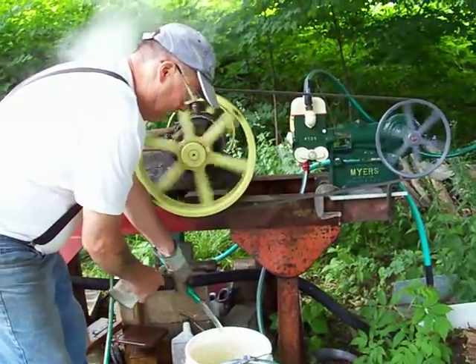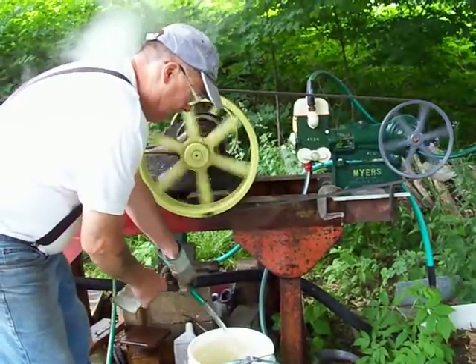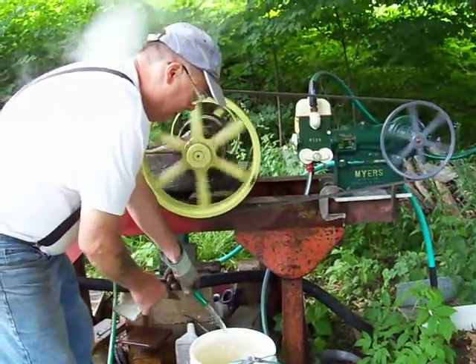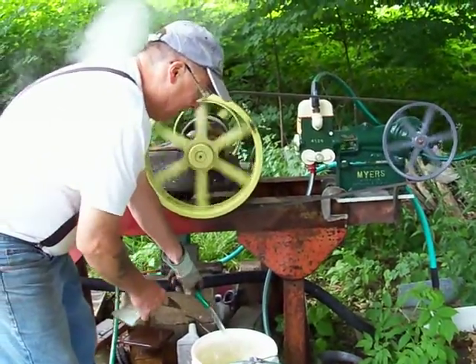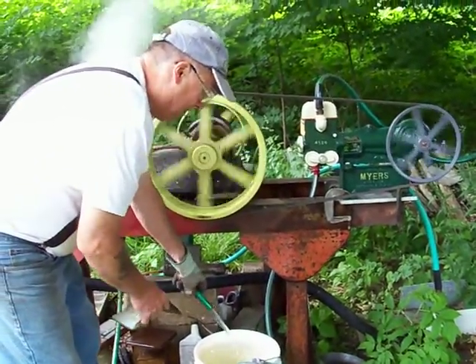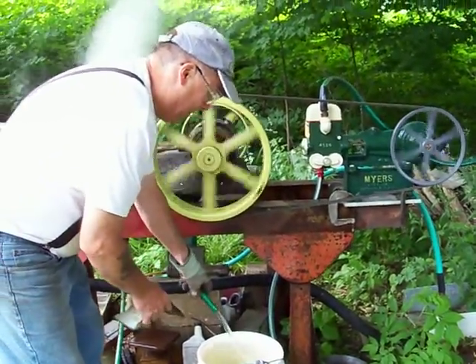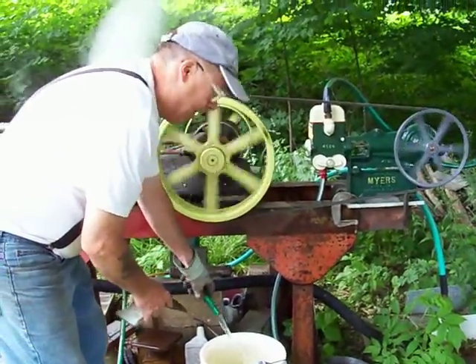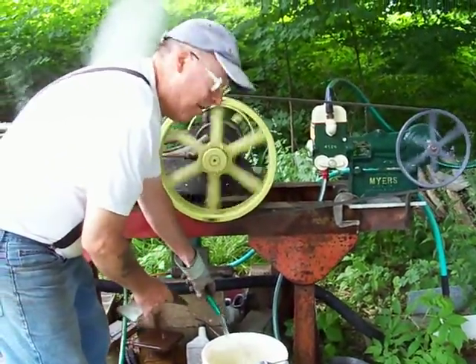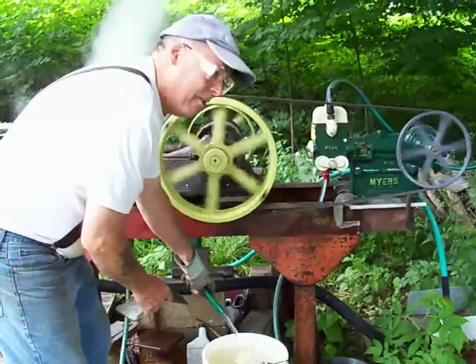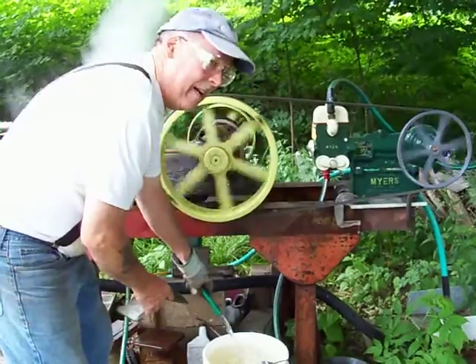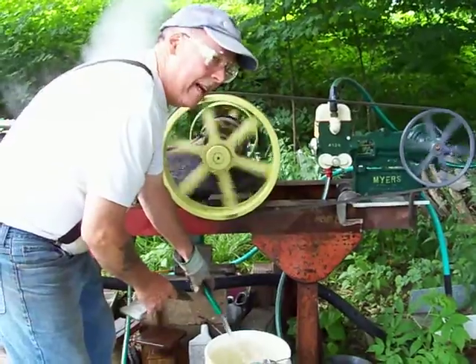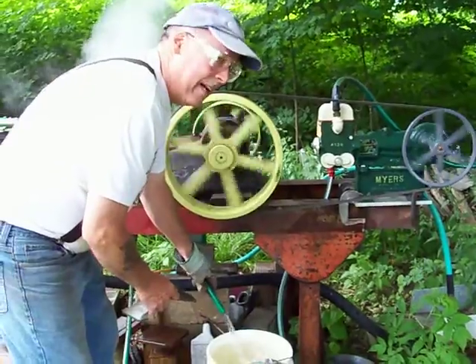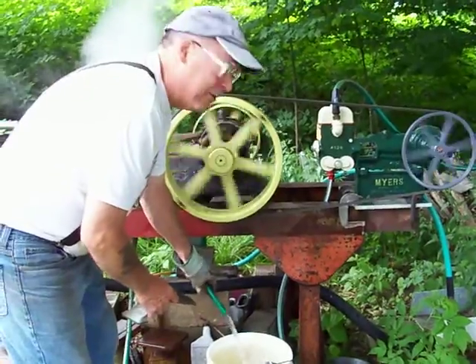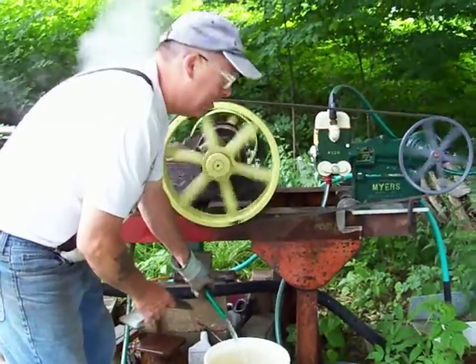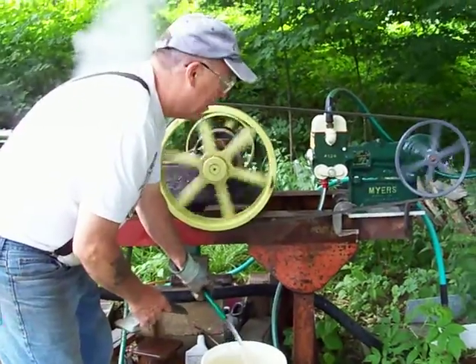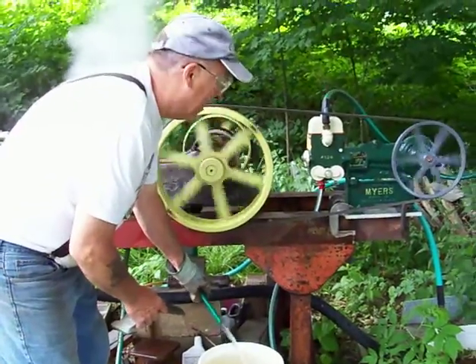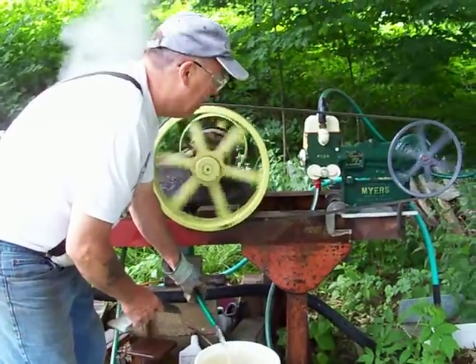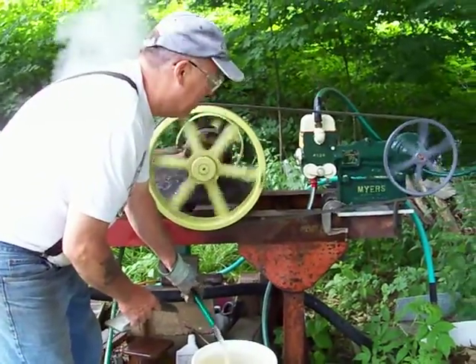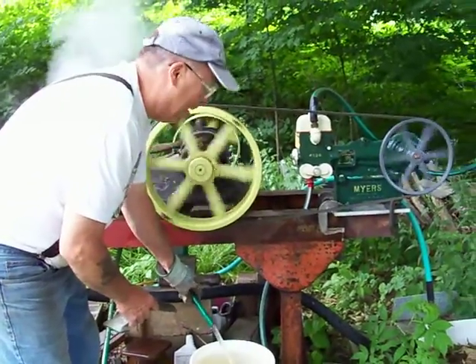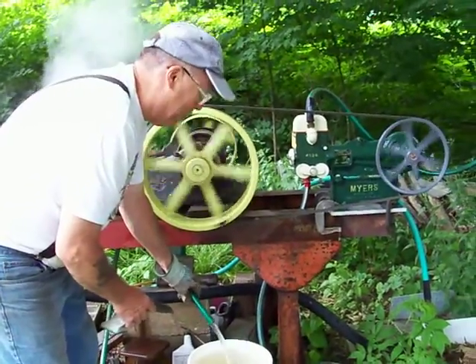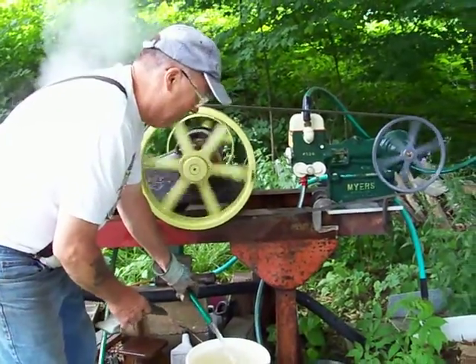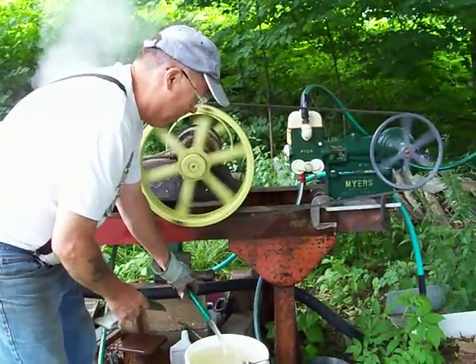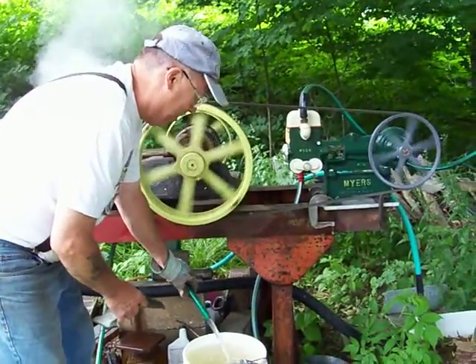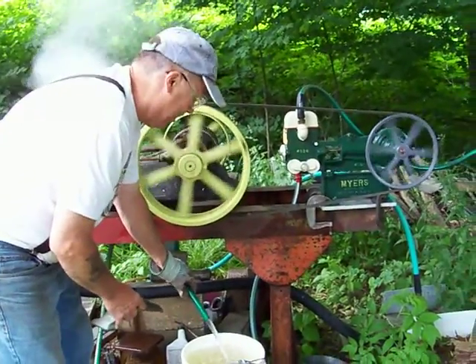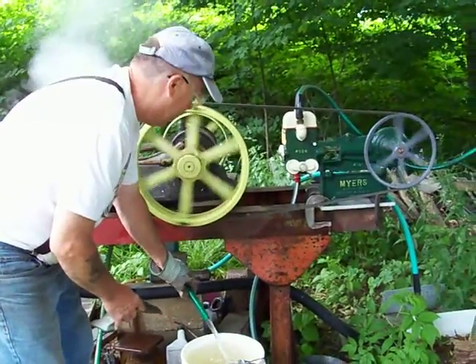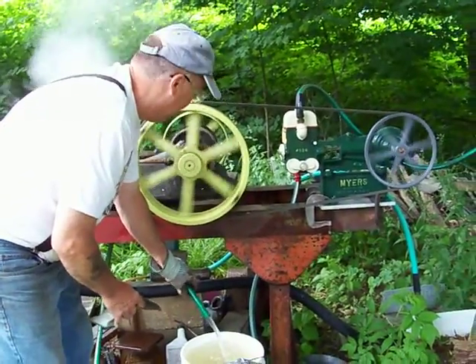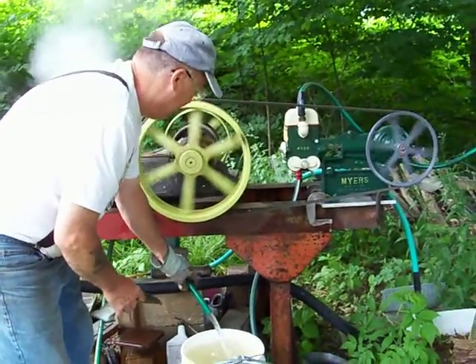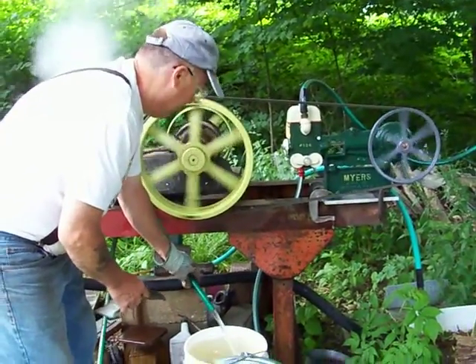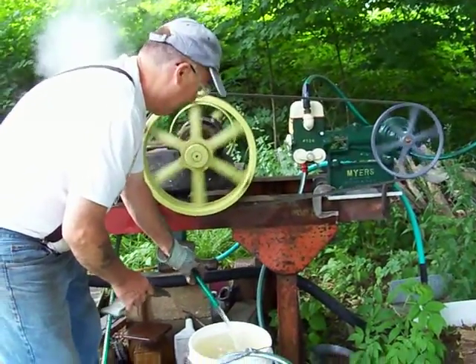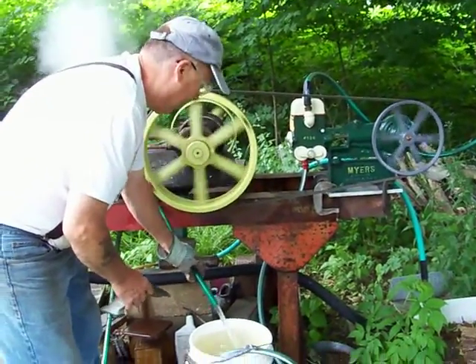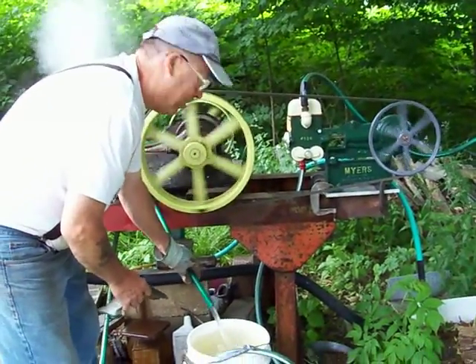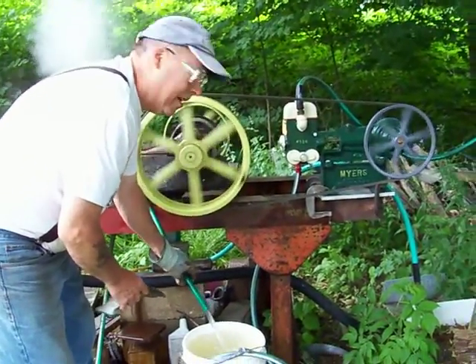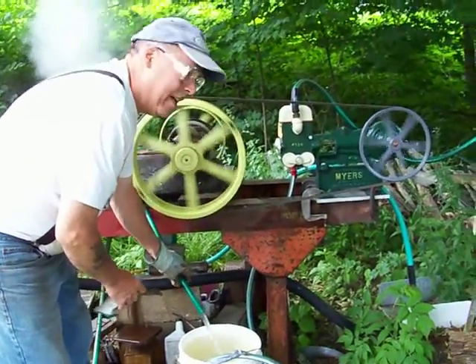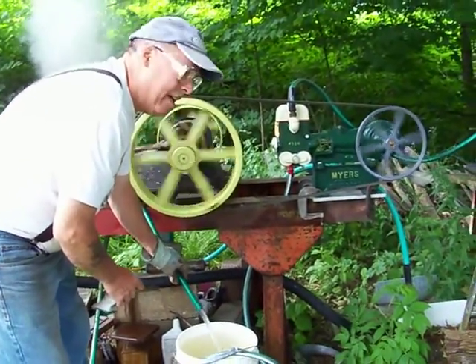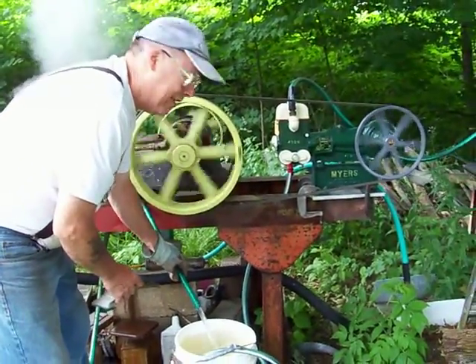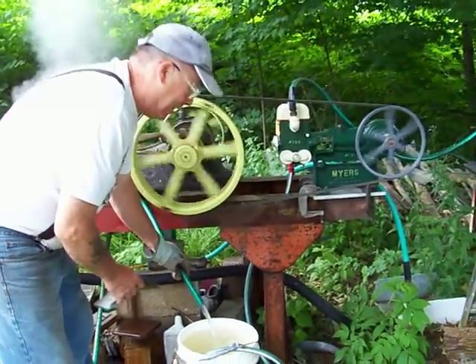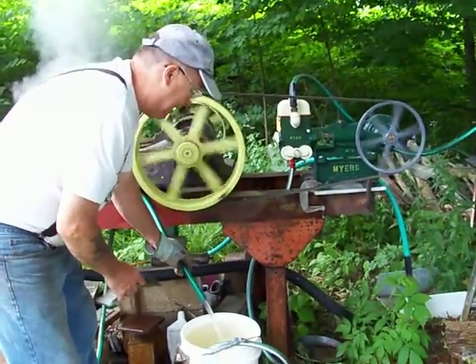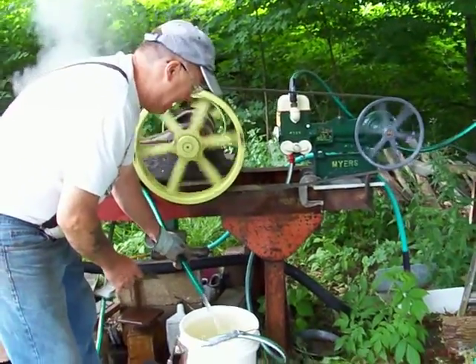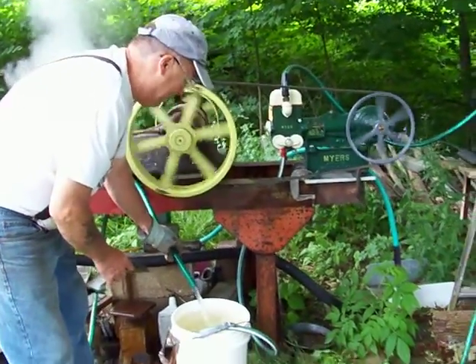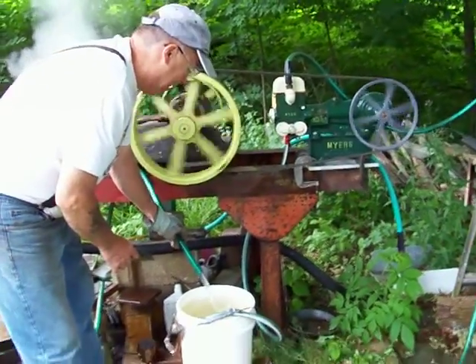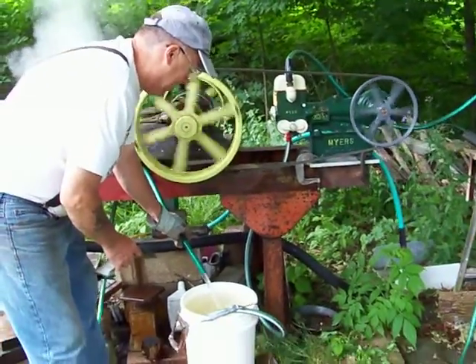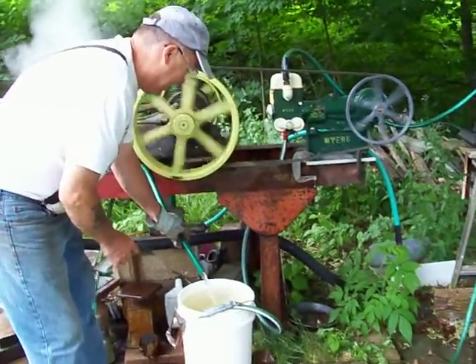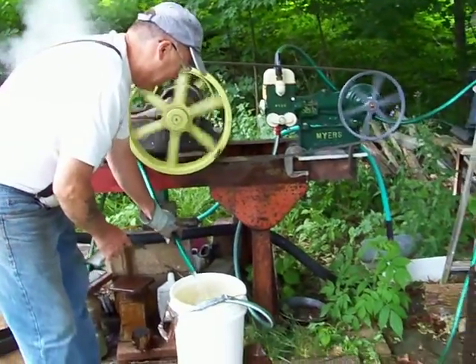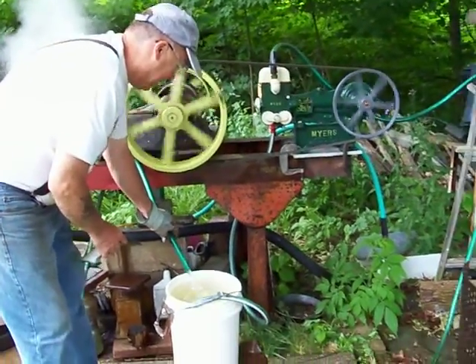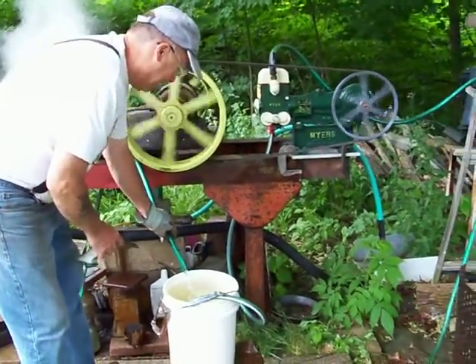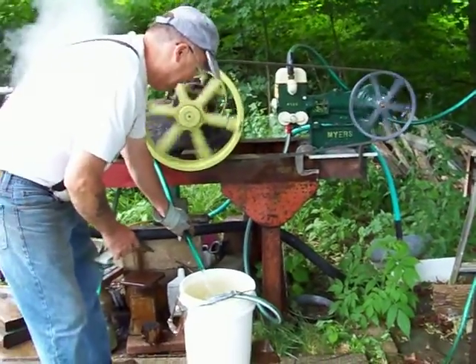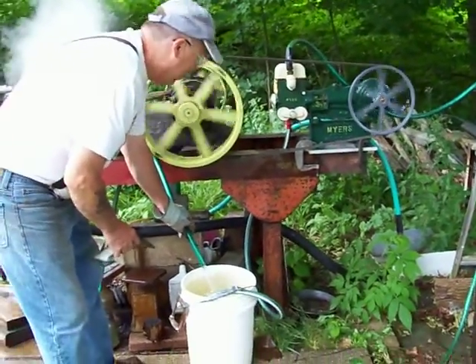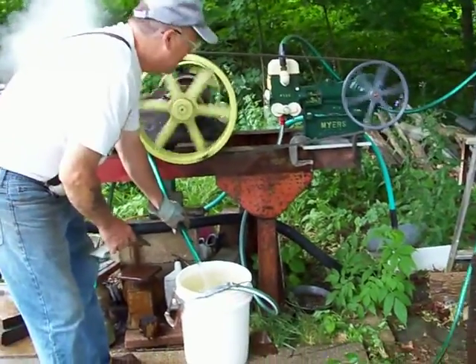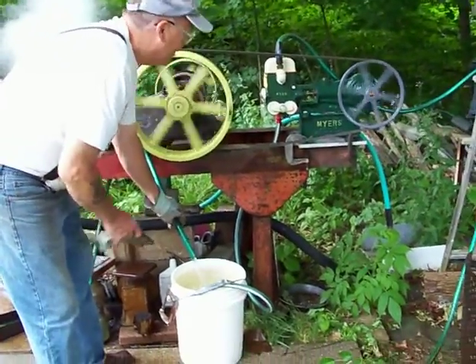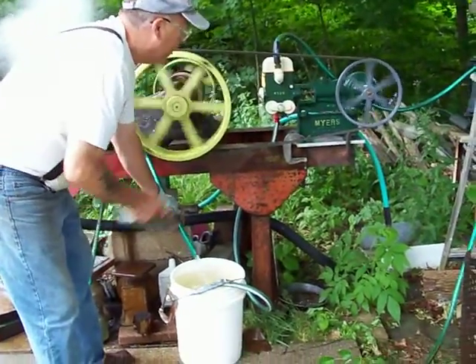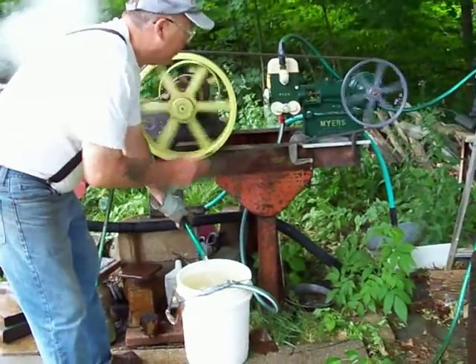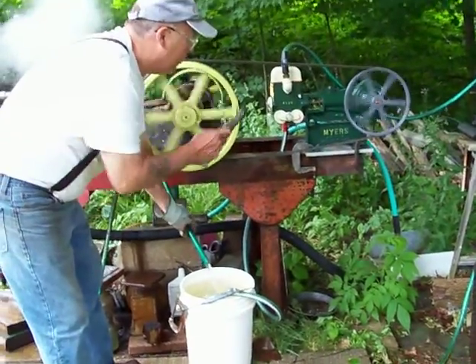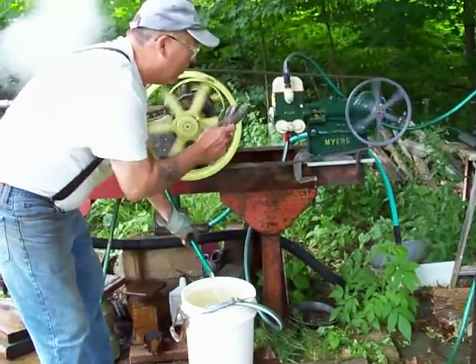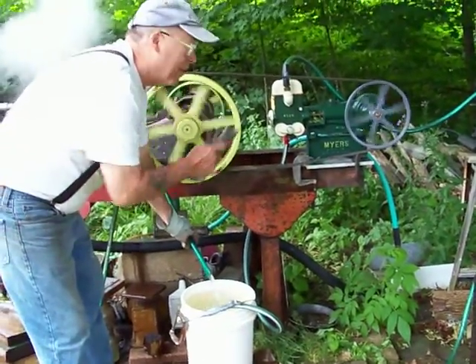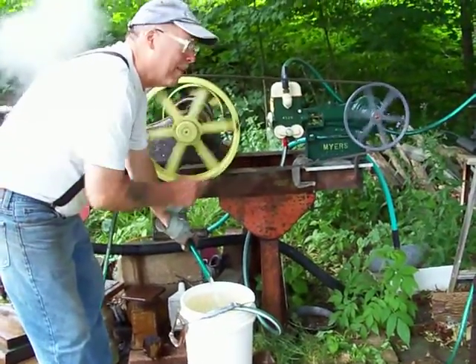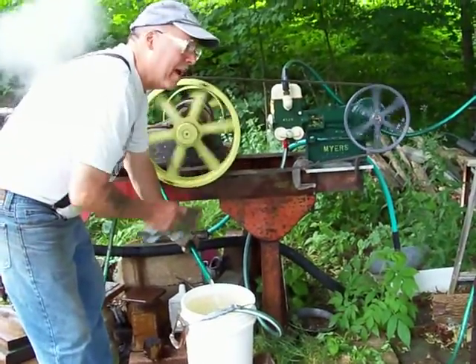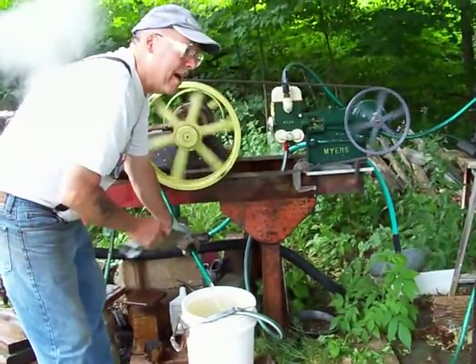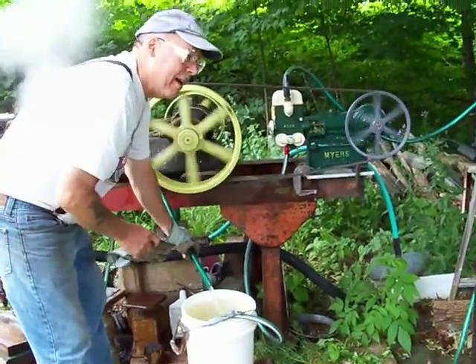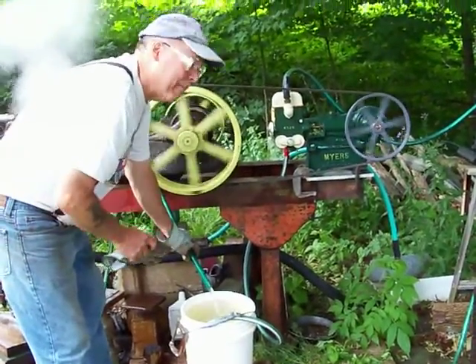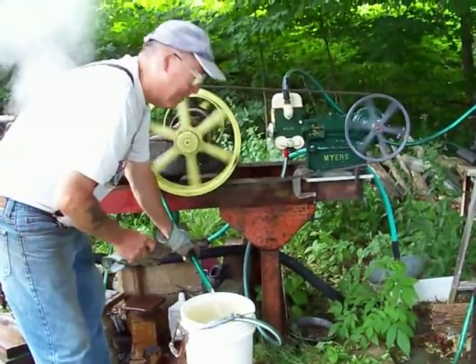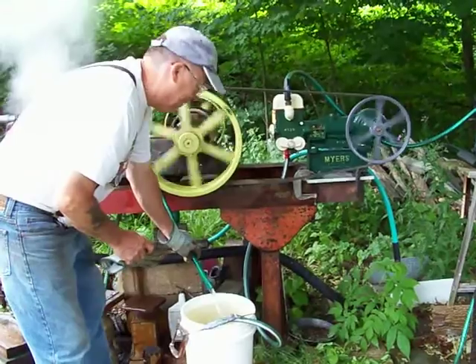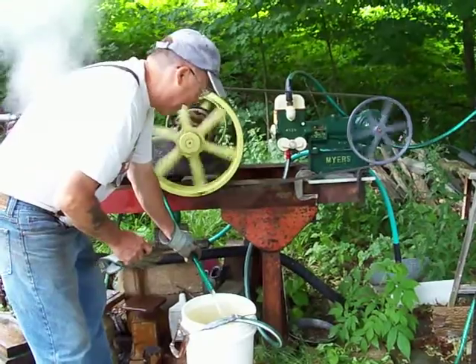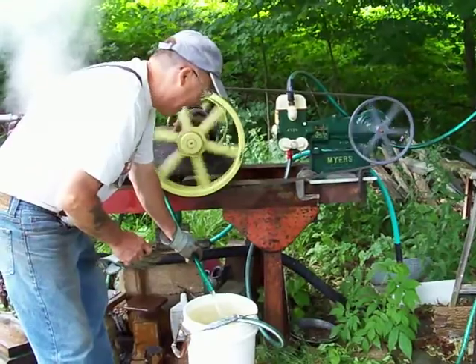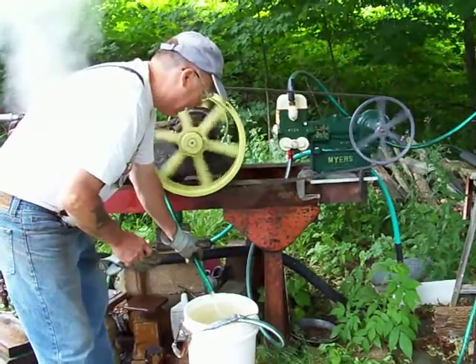So you don't need electricity to pump water. All you need is a steam engine, or turn it by hand real fast.